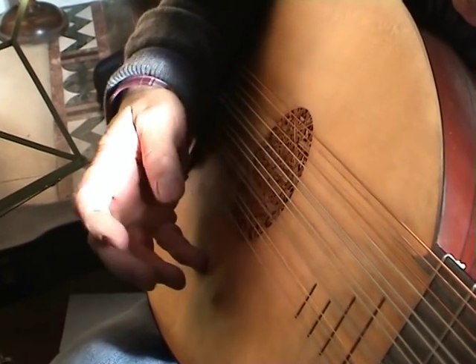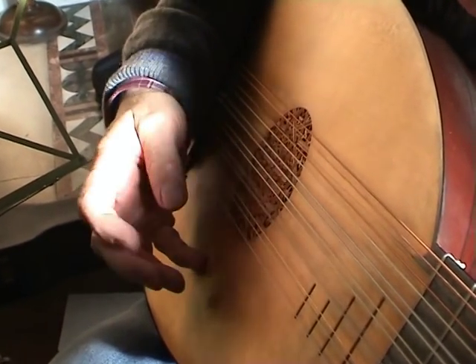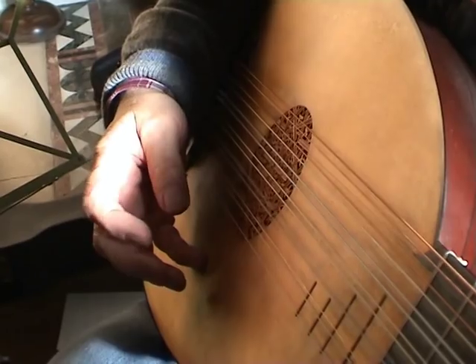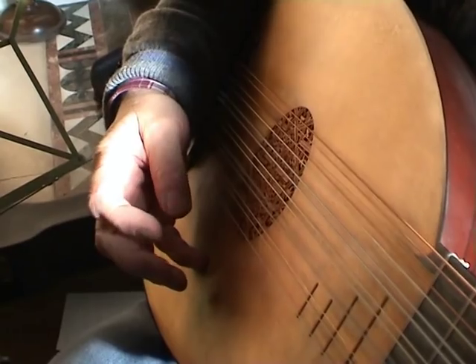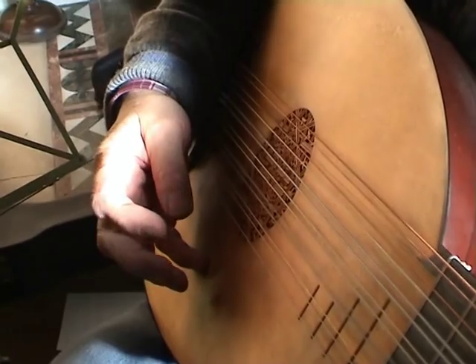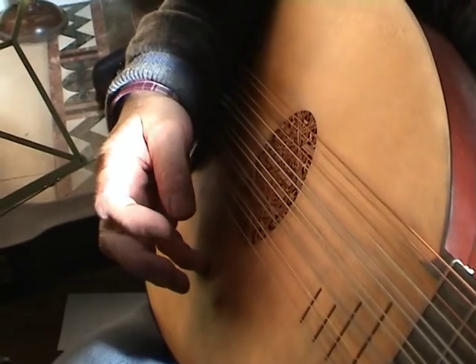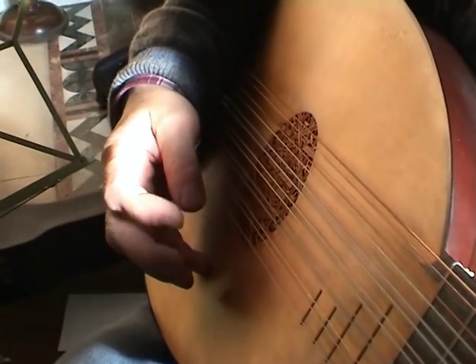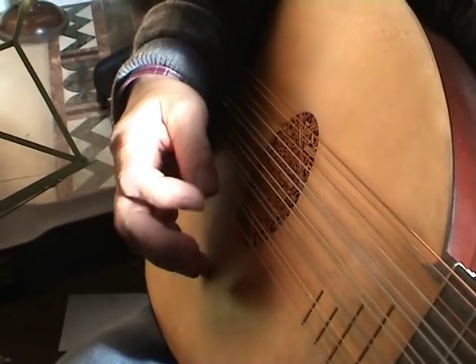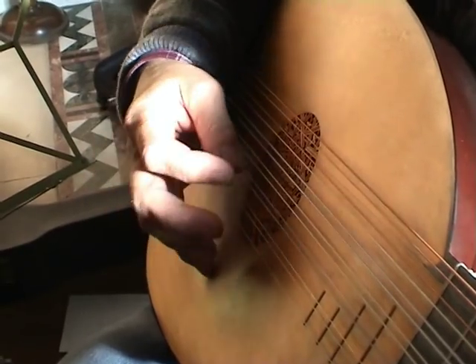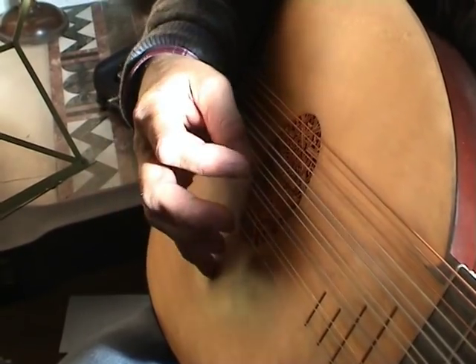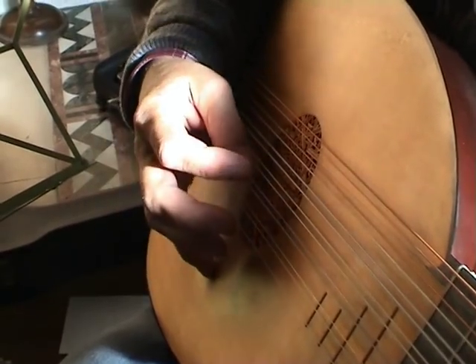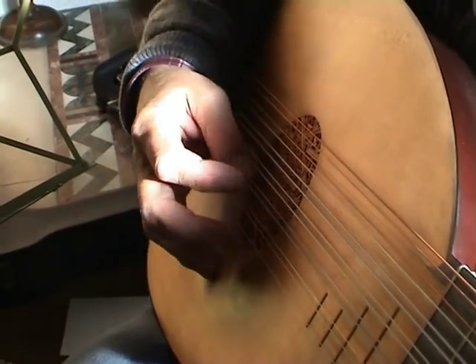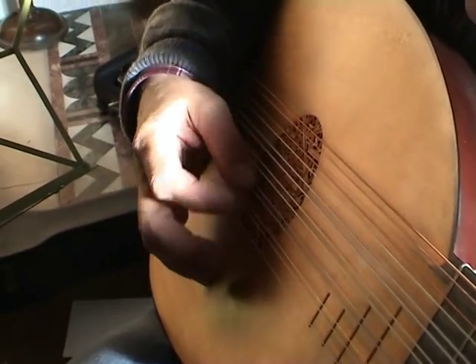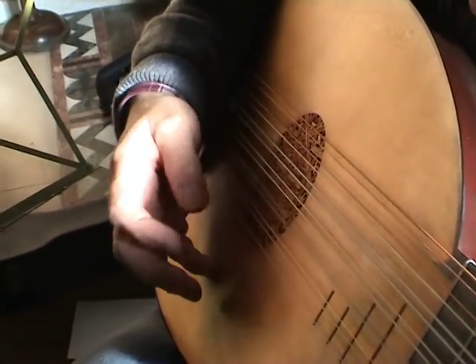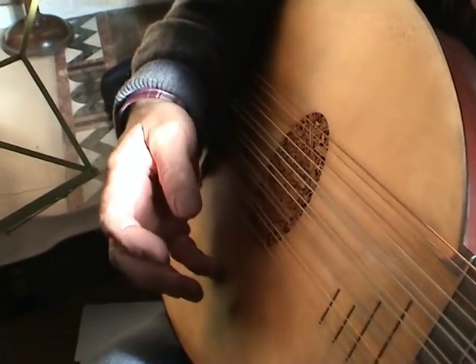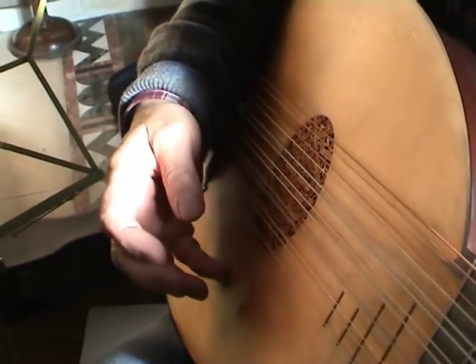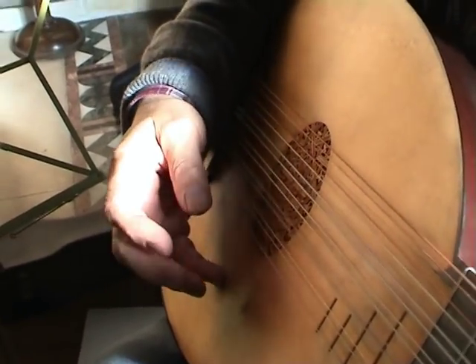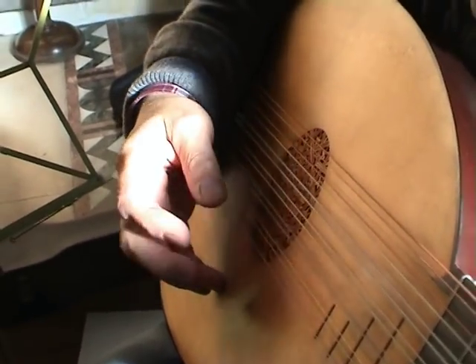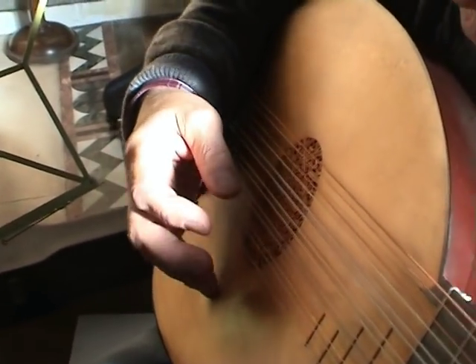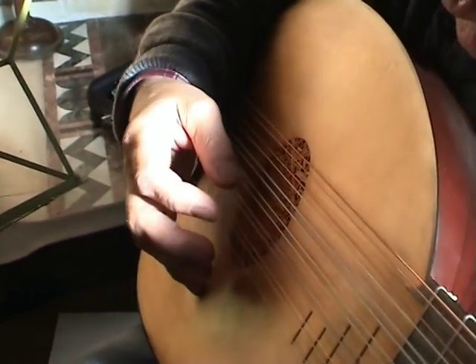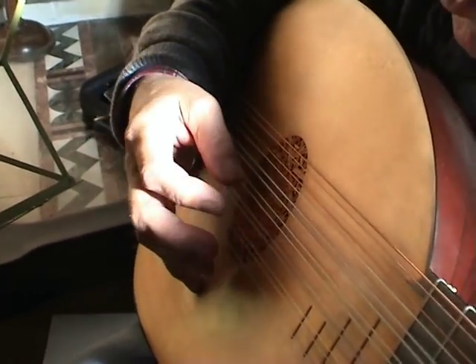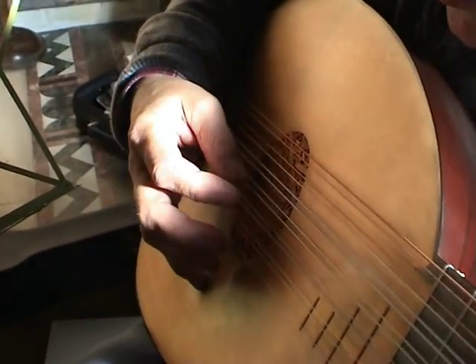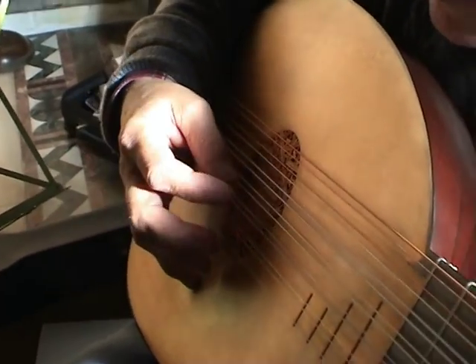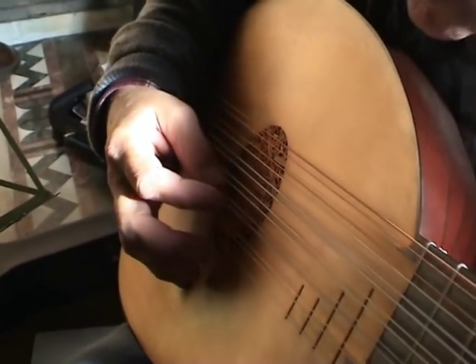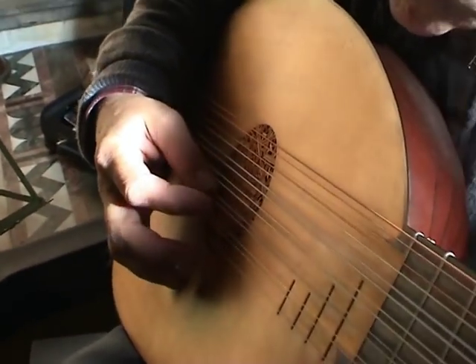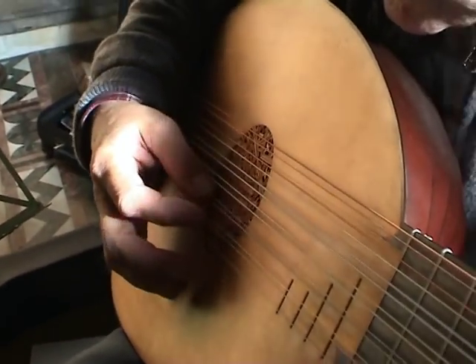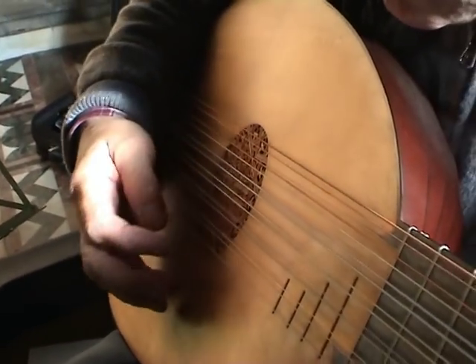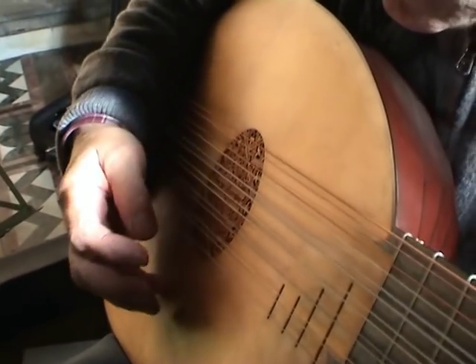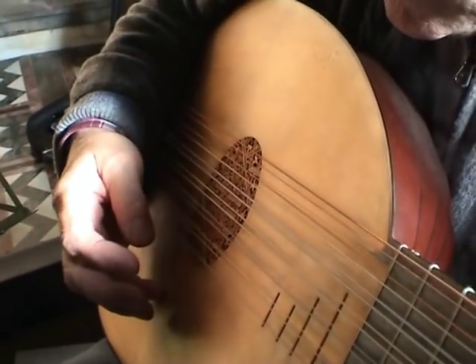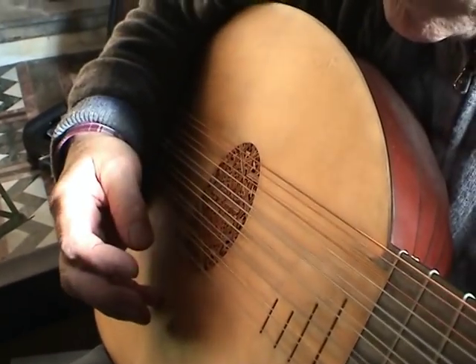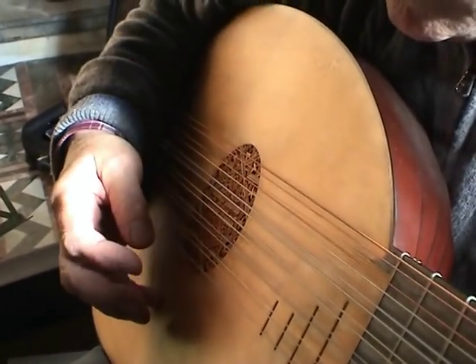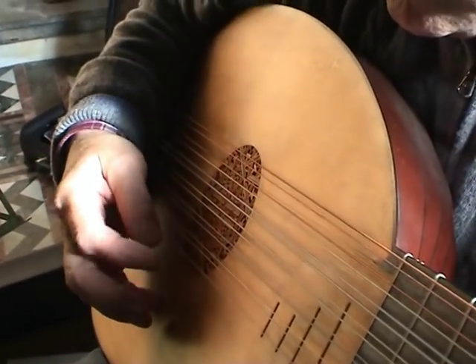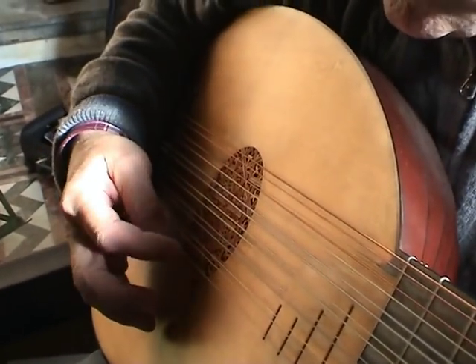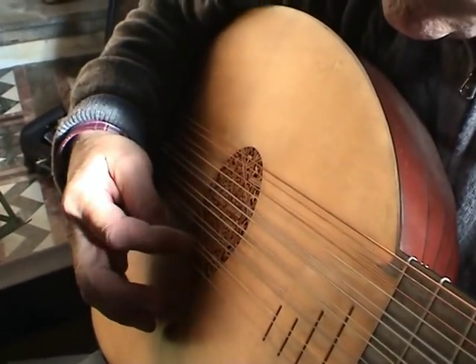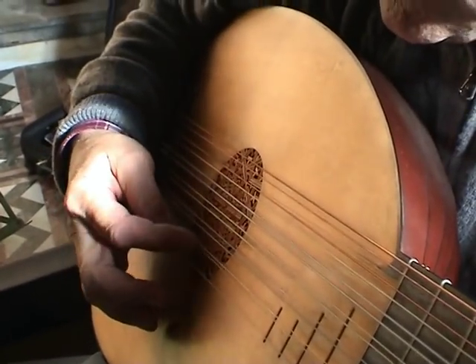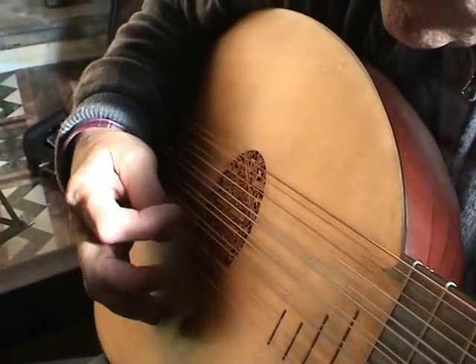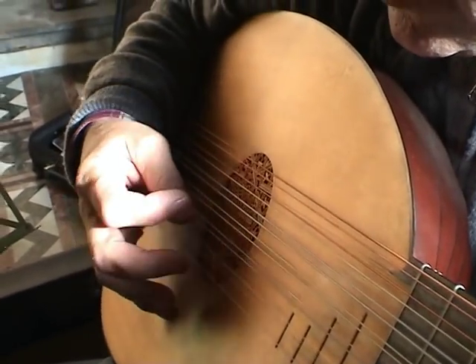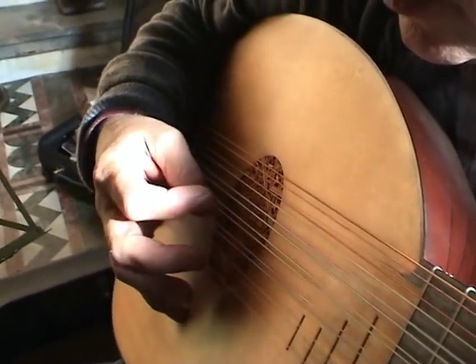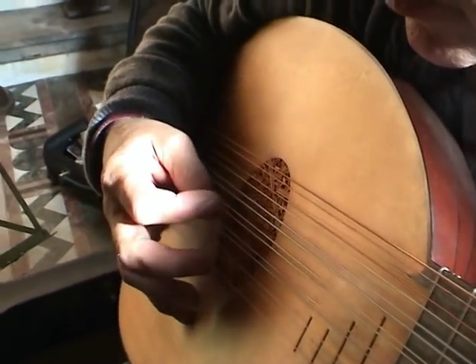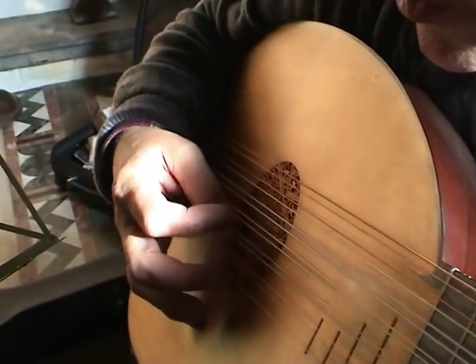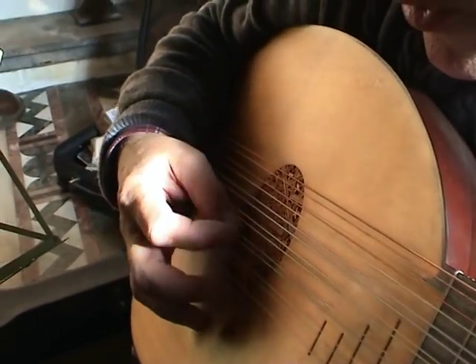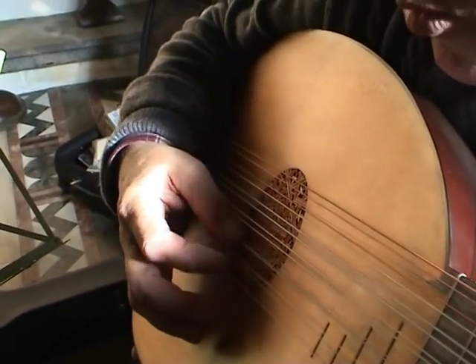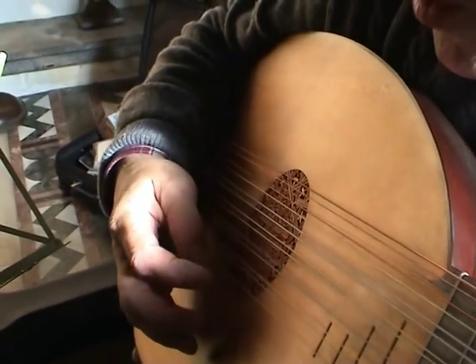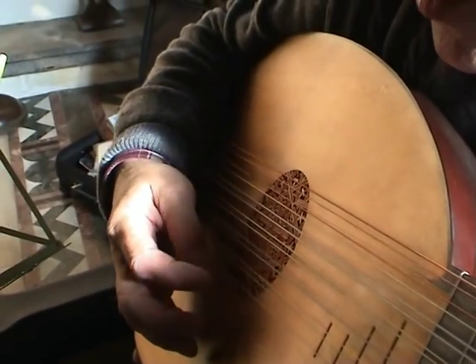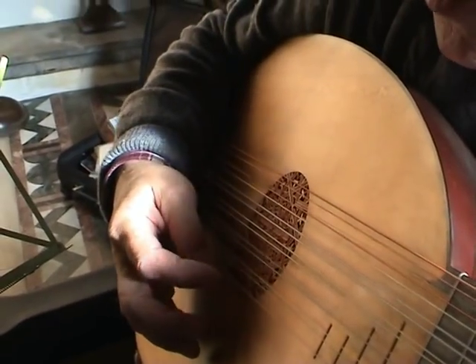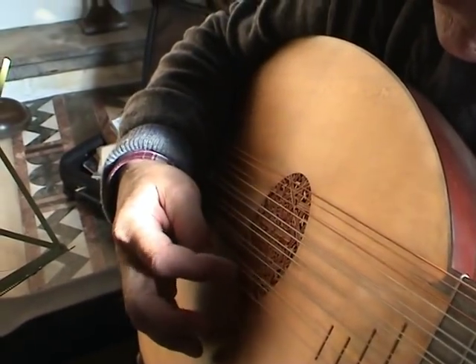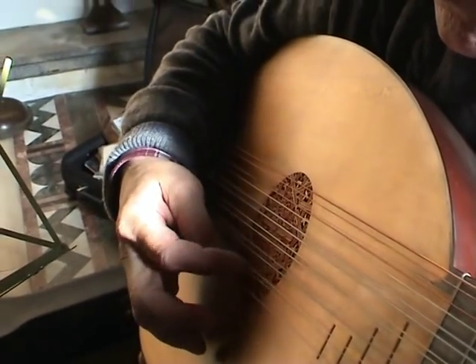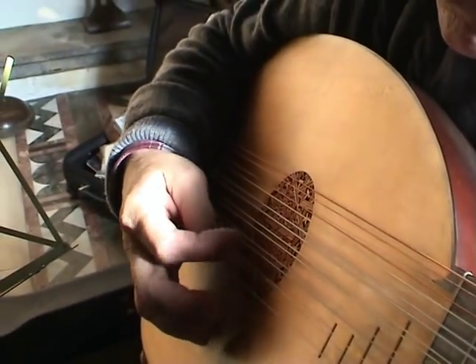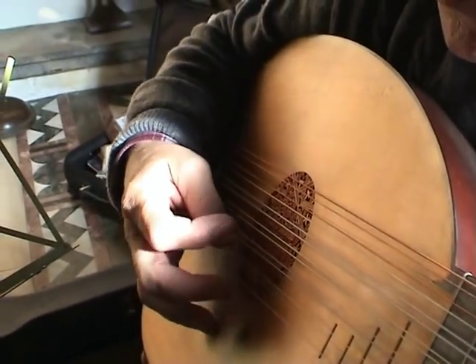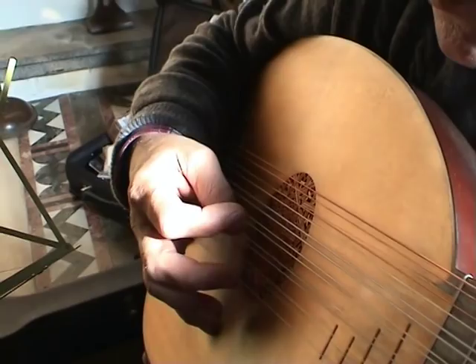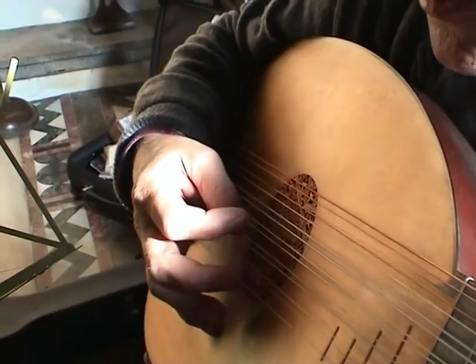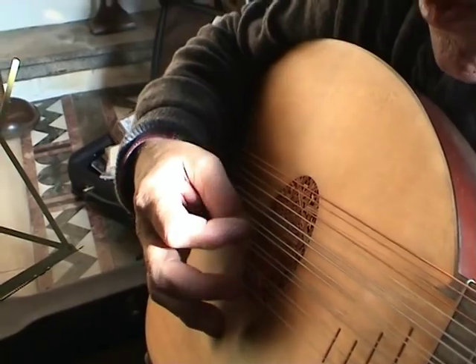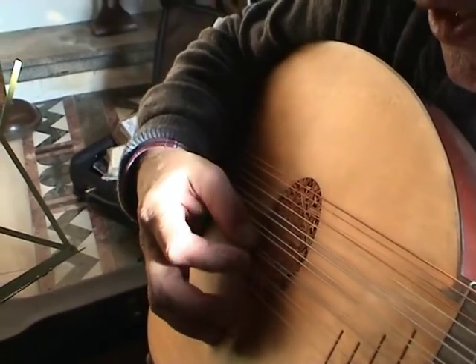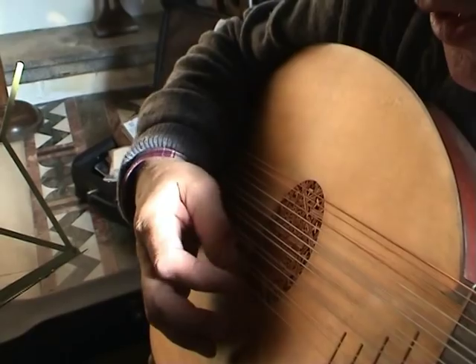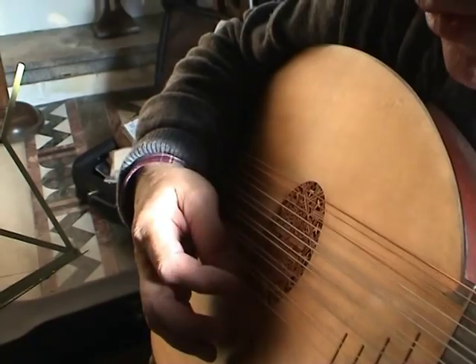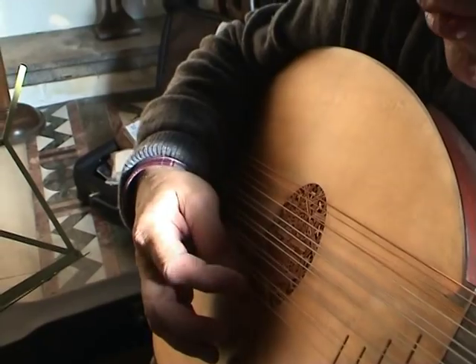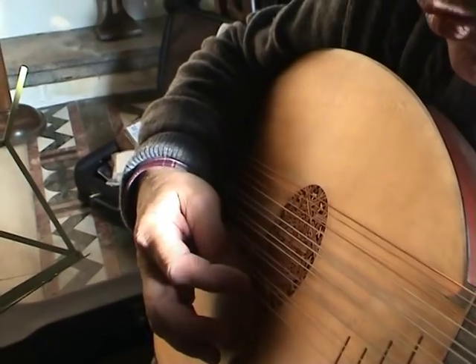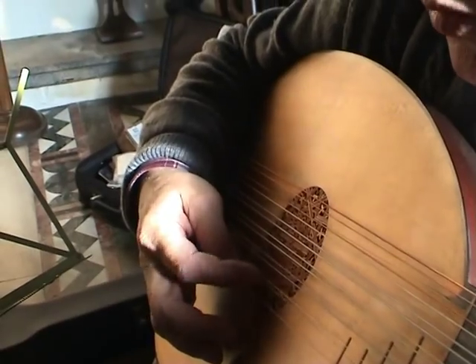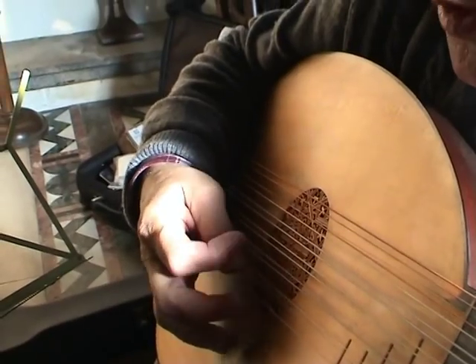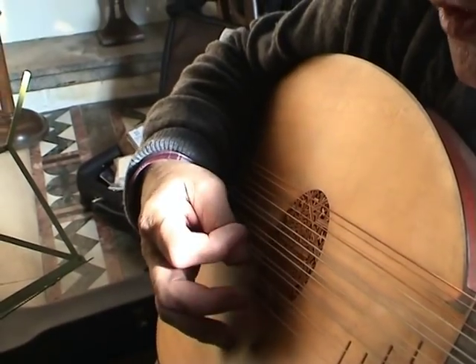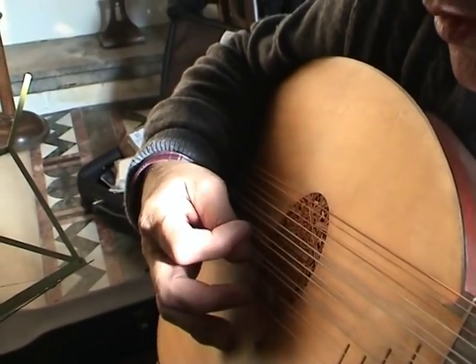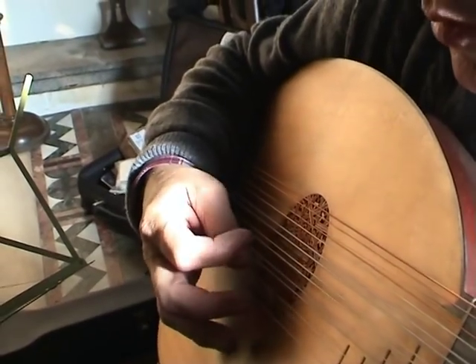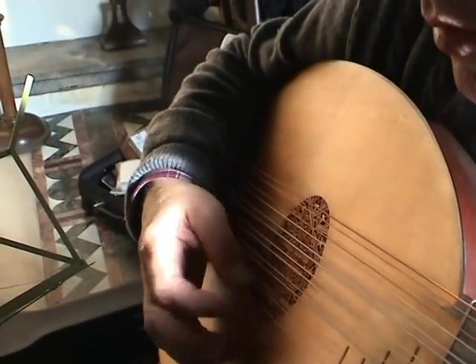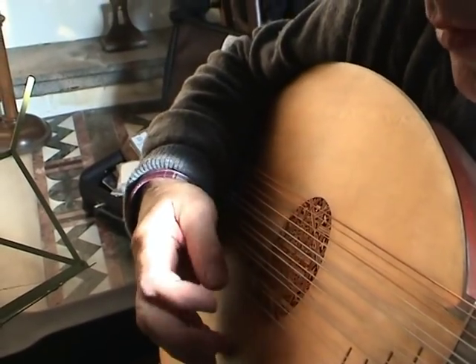The thumb is always taking the strong note, with the index taking the weaker one.